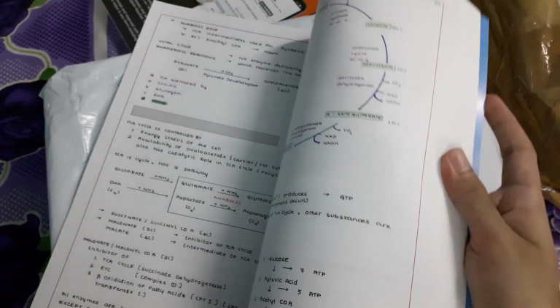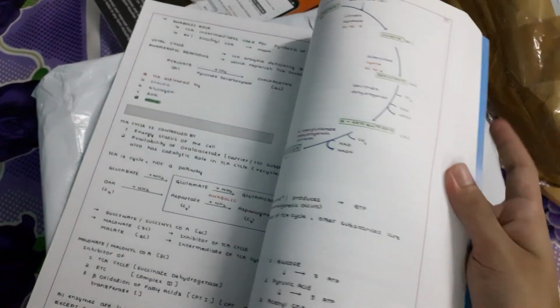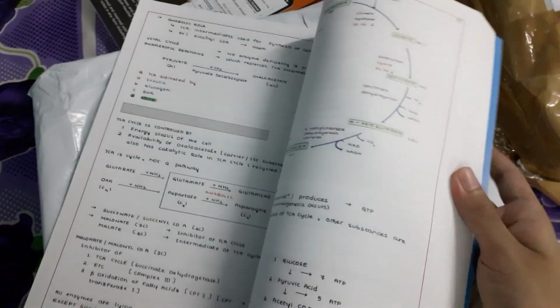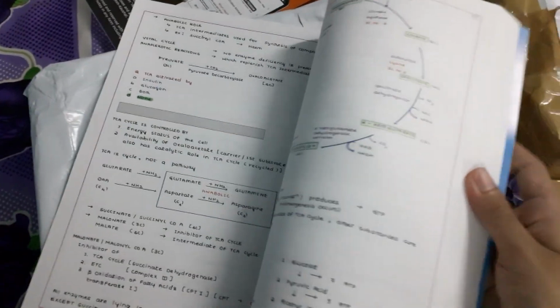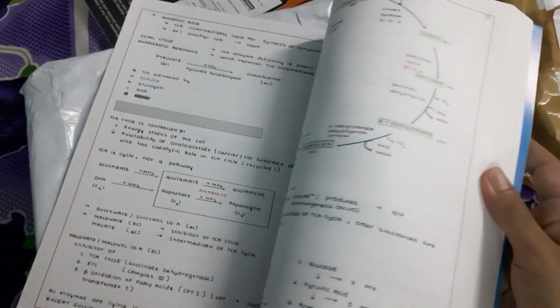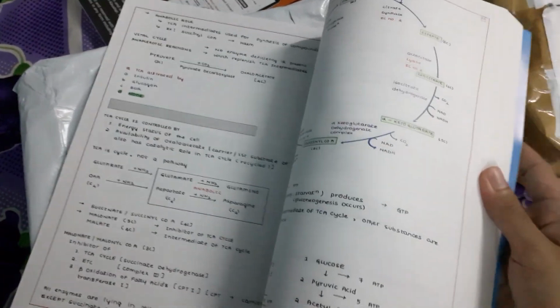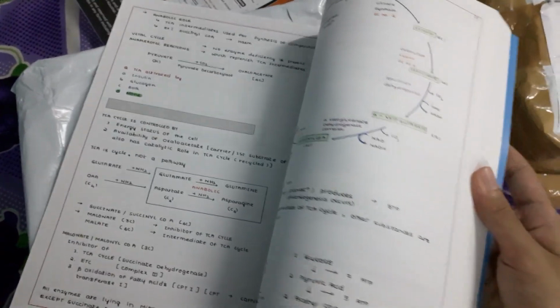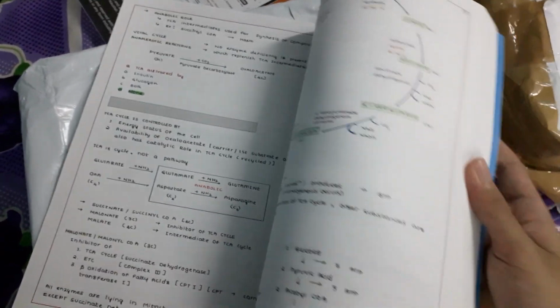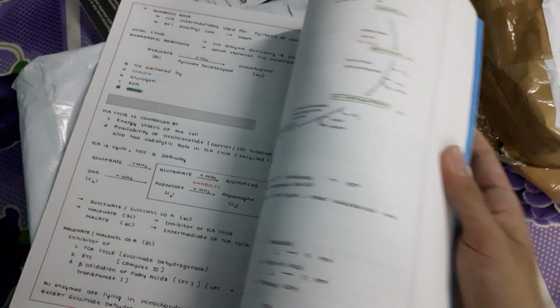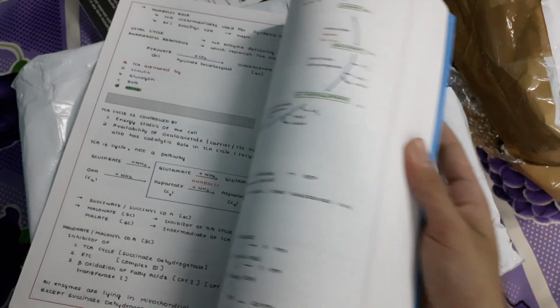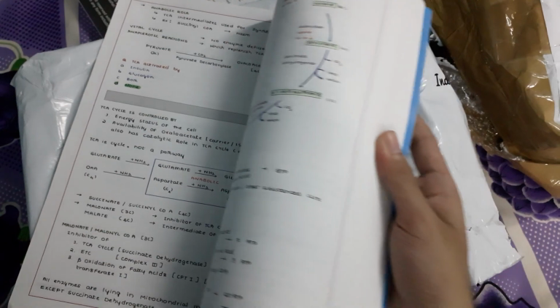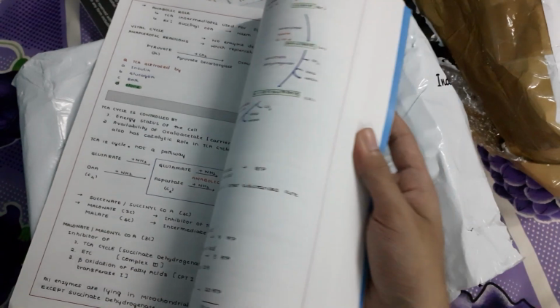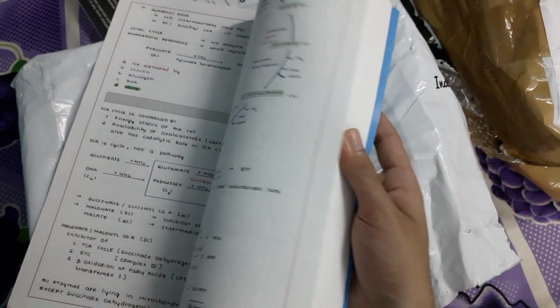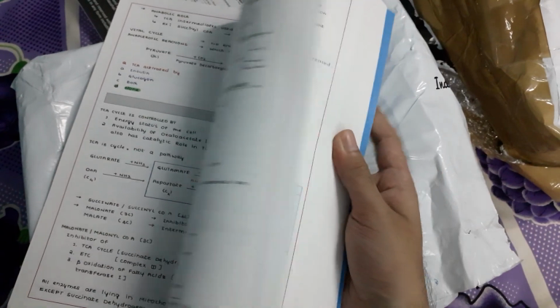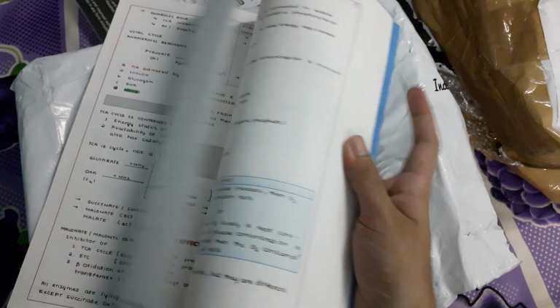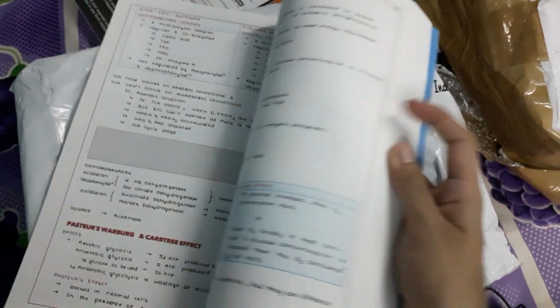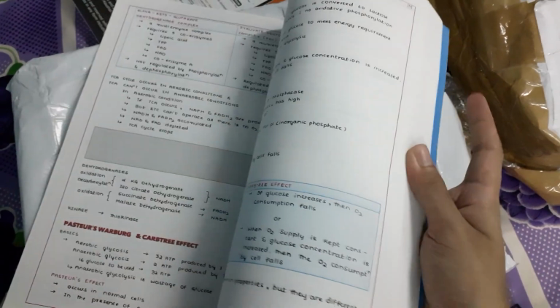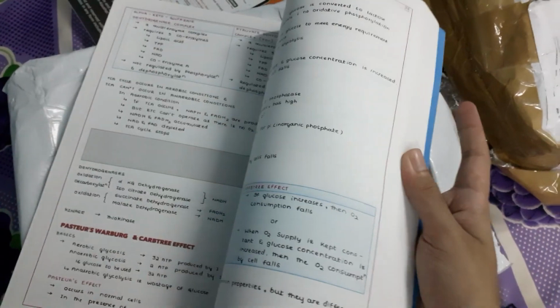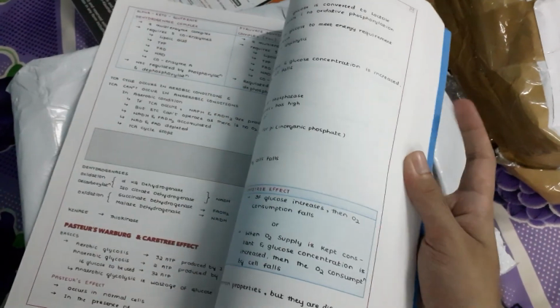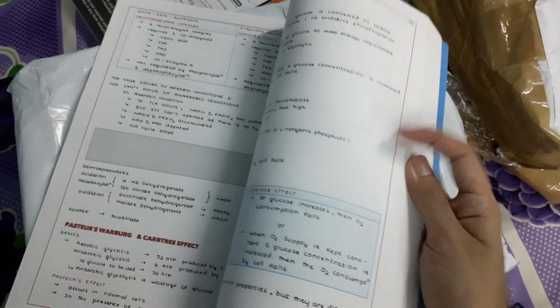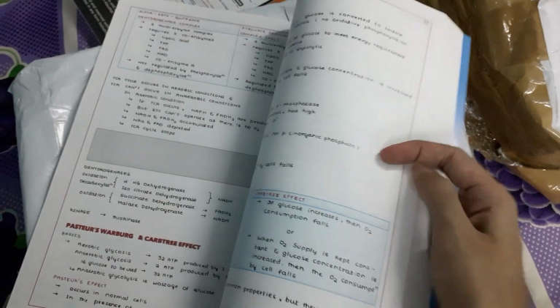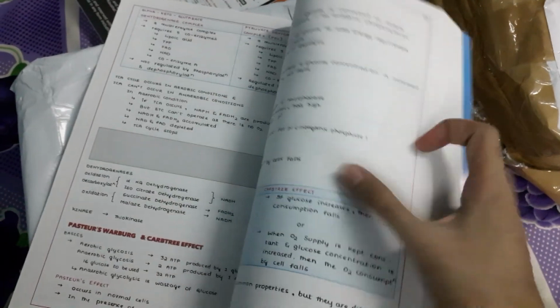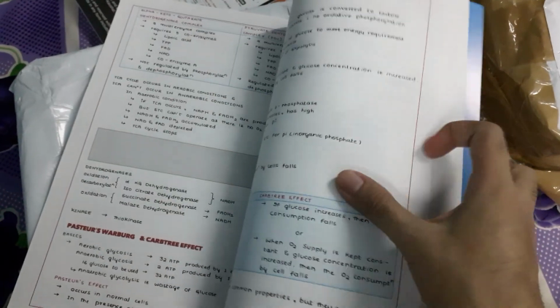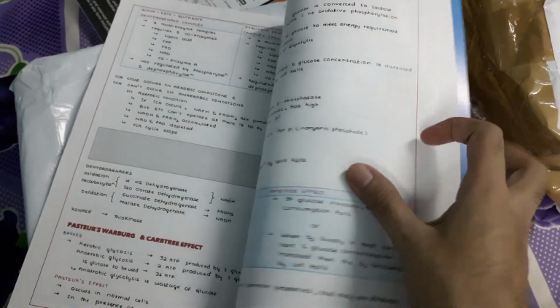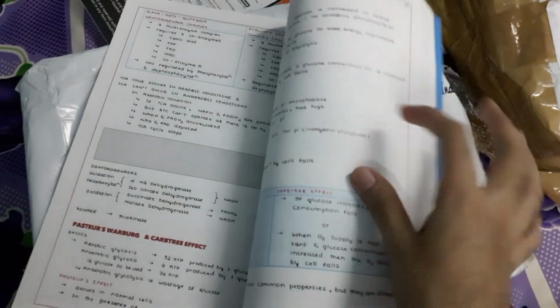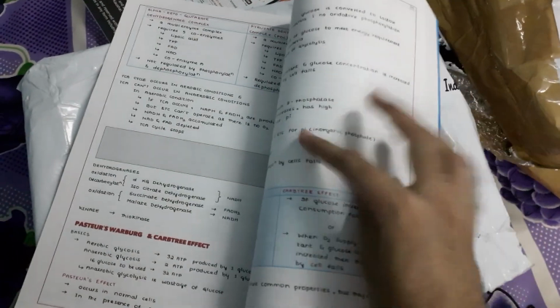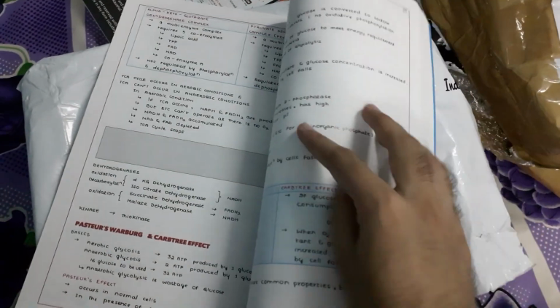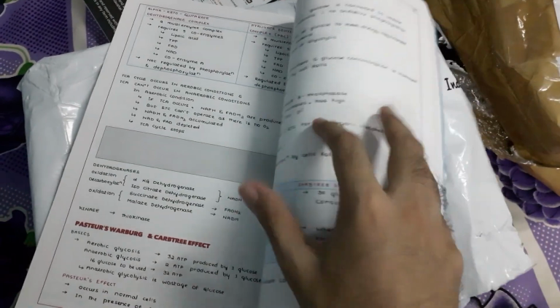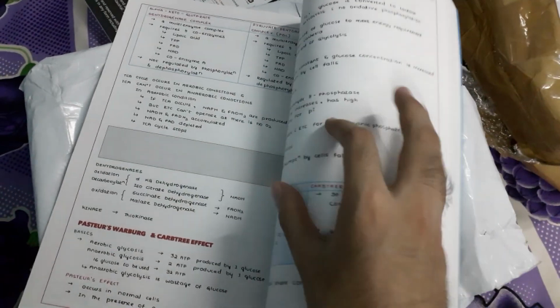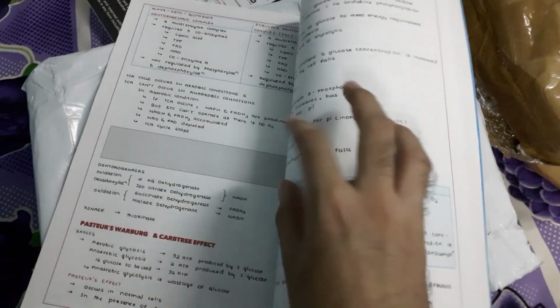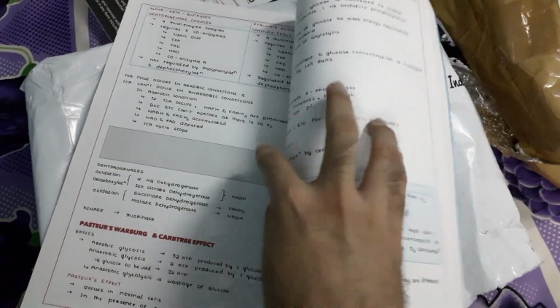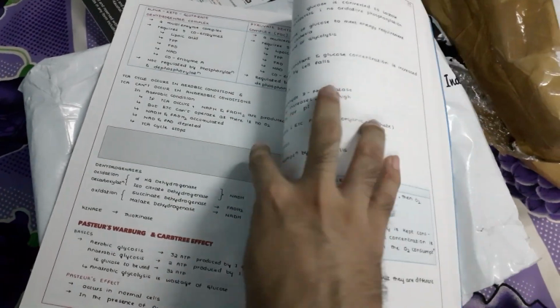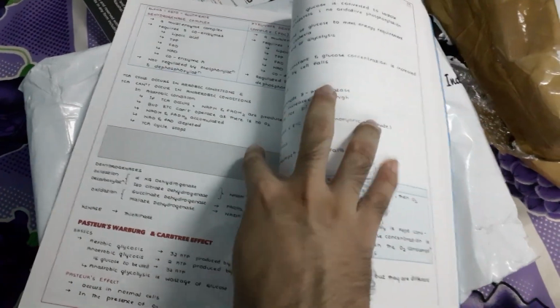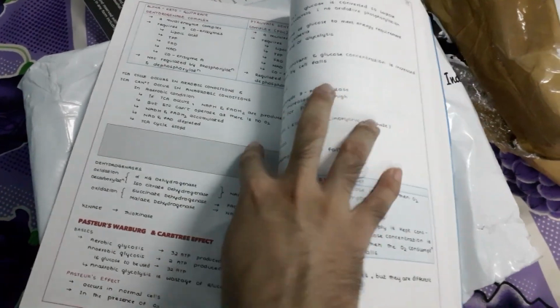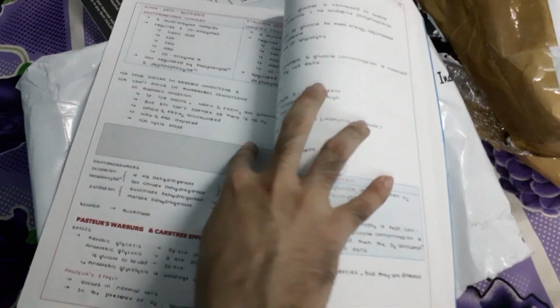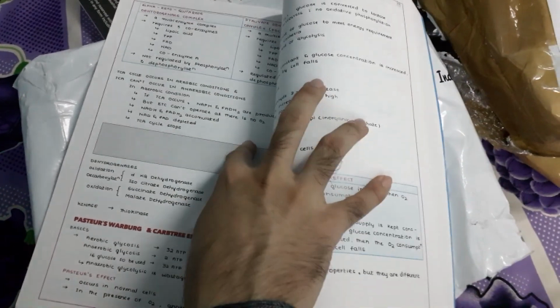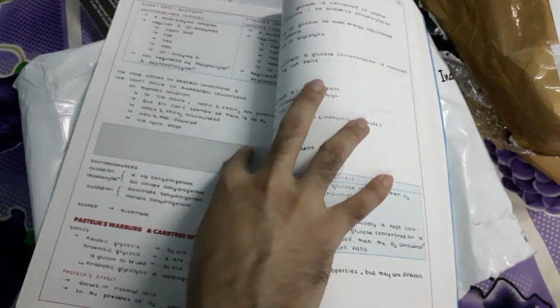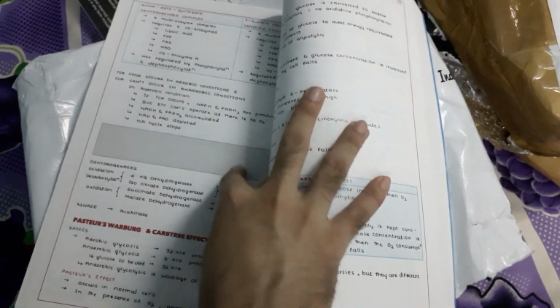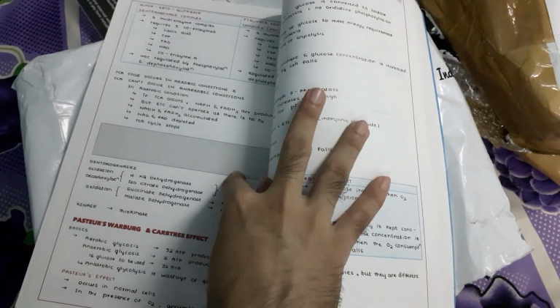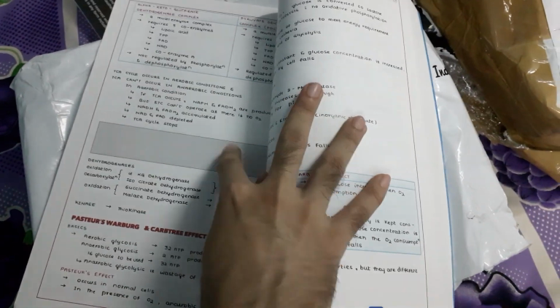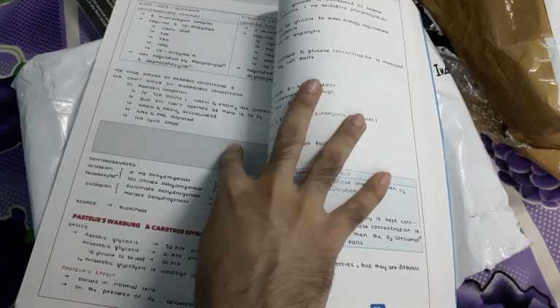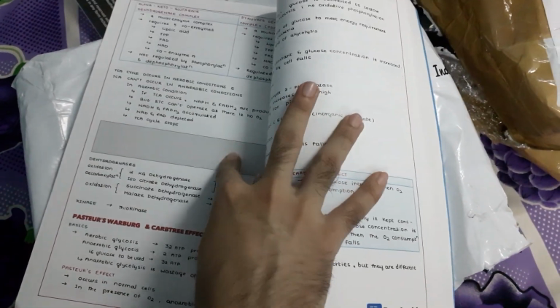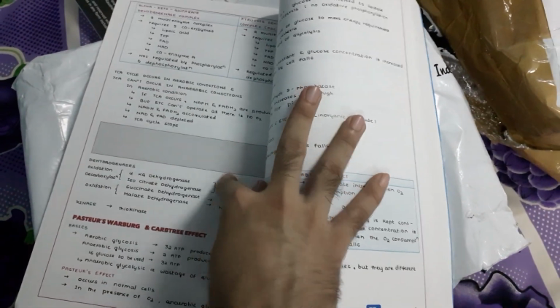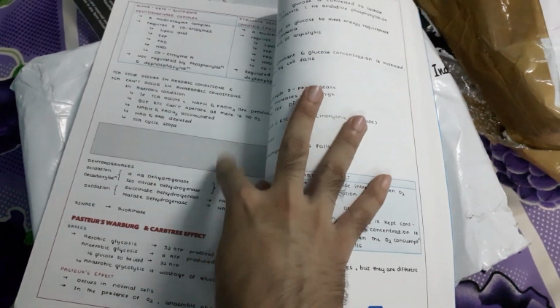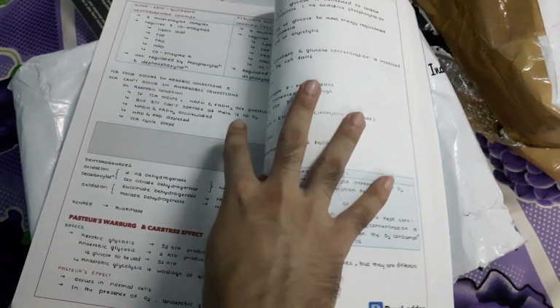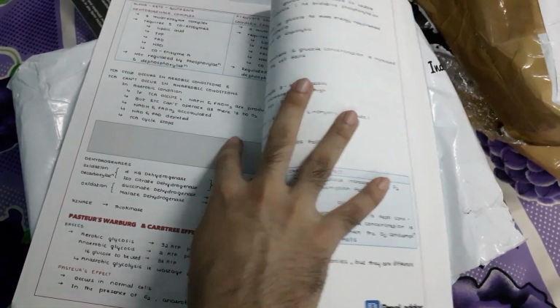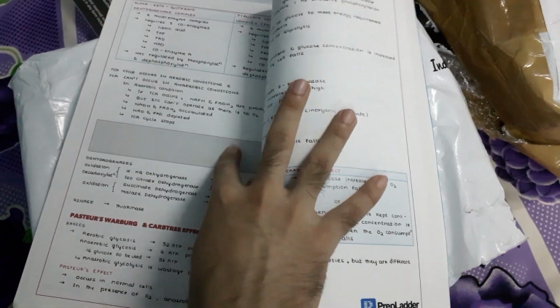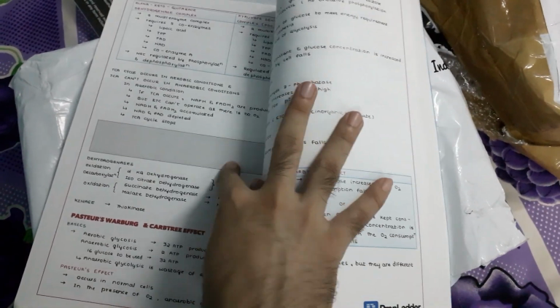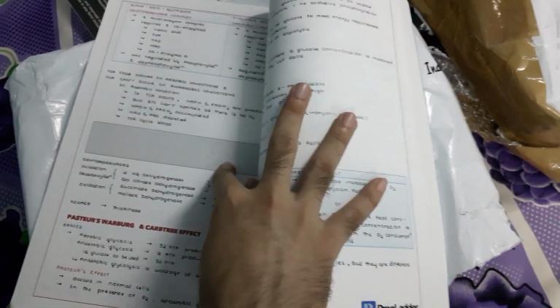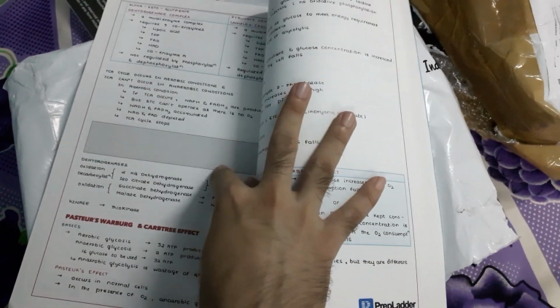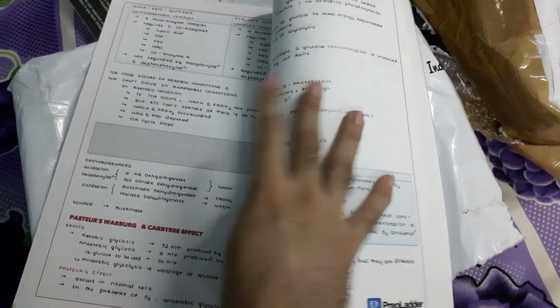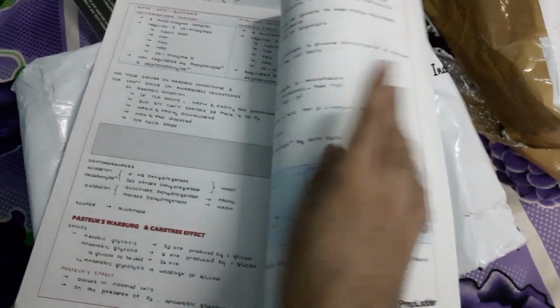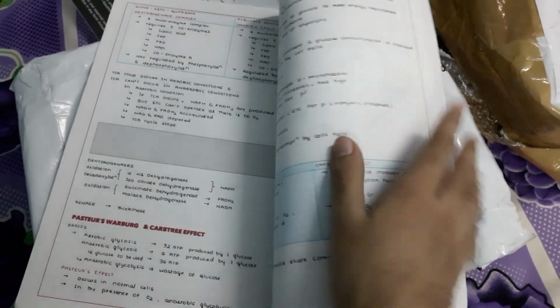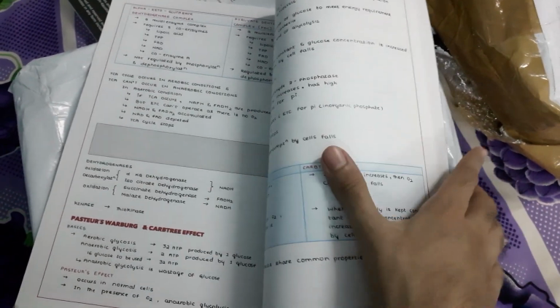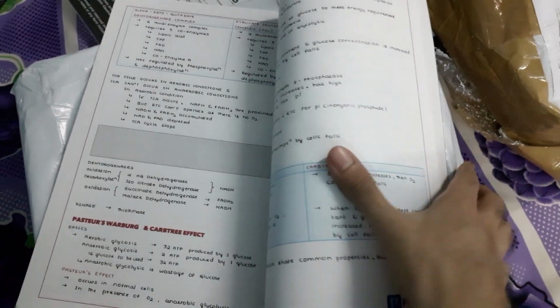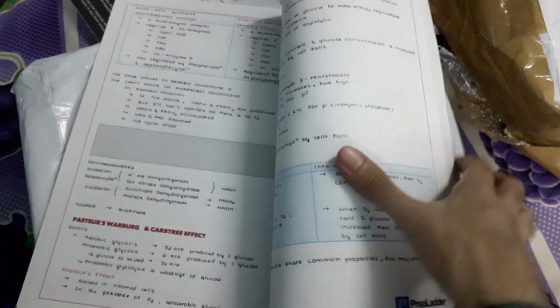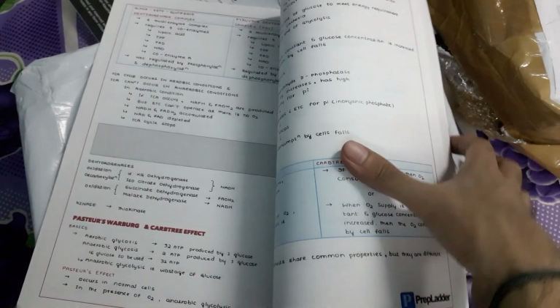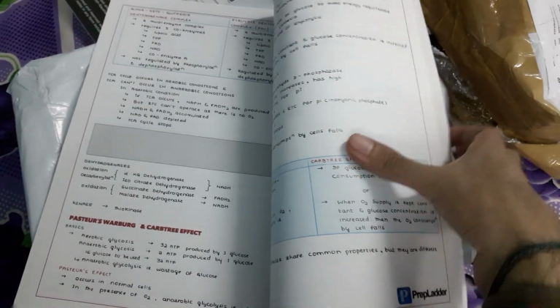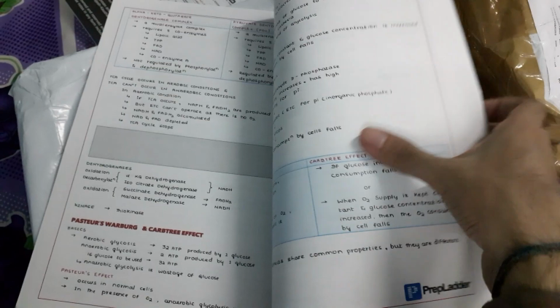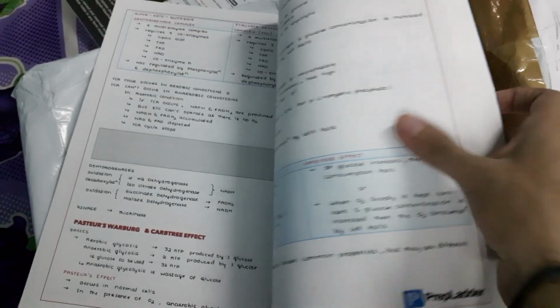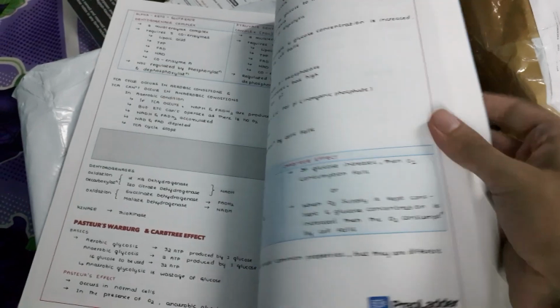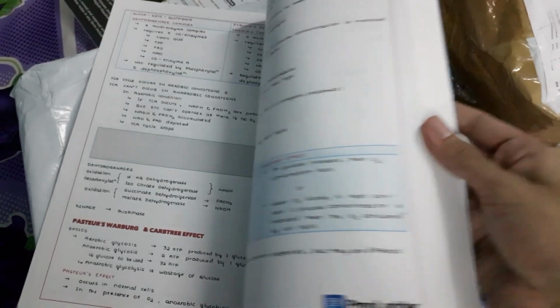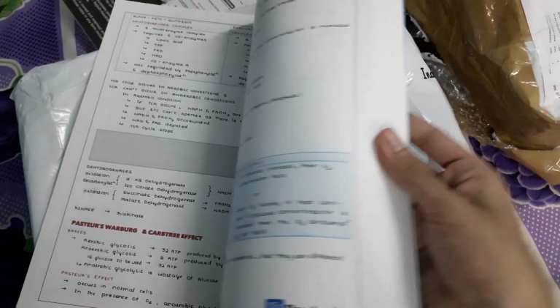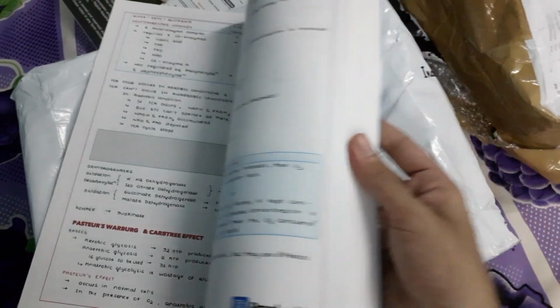You can see there are some gray blanks here which are to be filled up by us when we look at the video lectures.